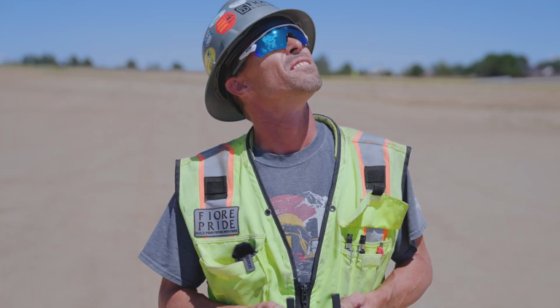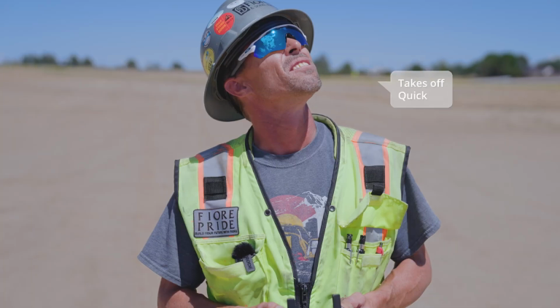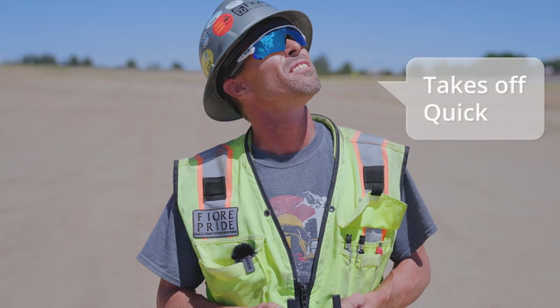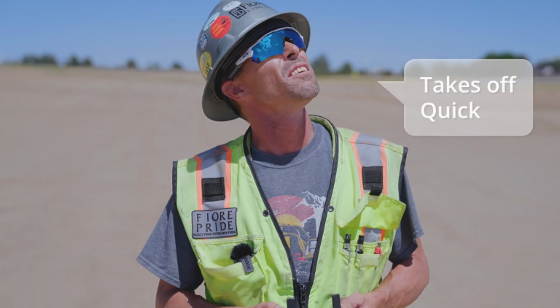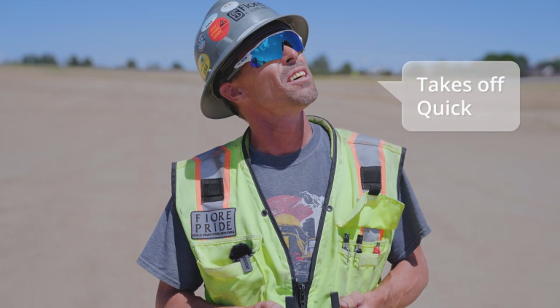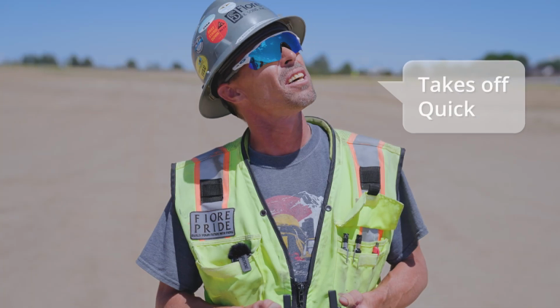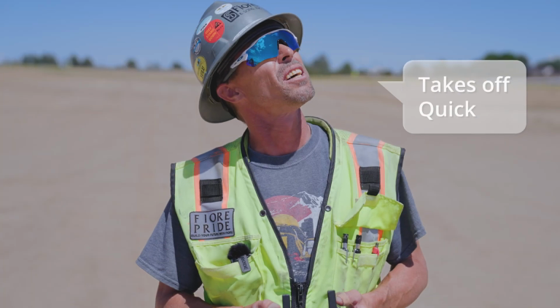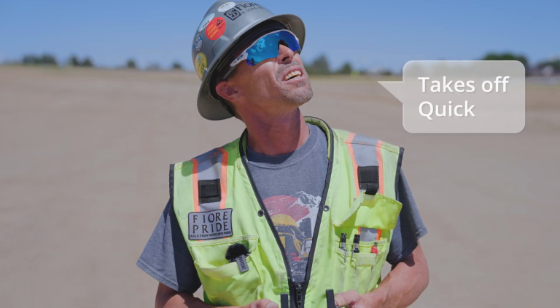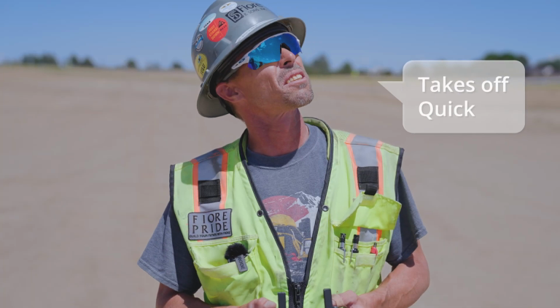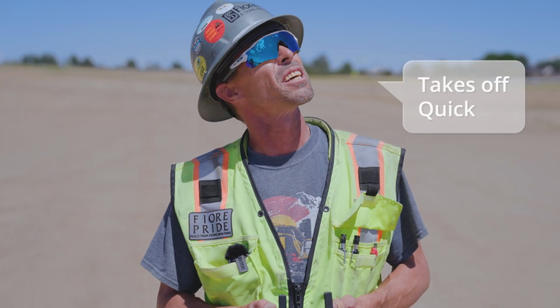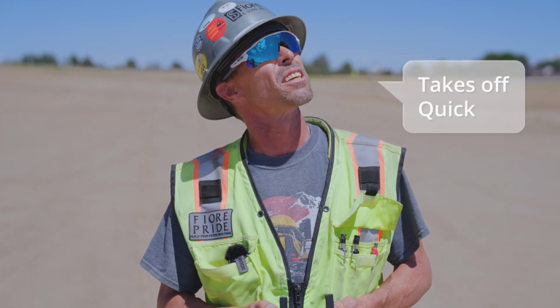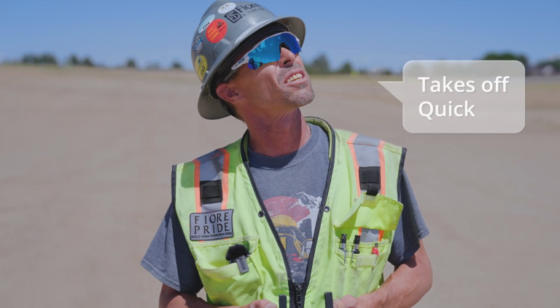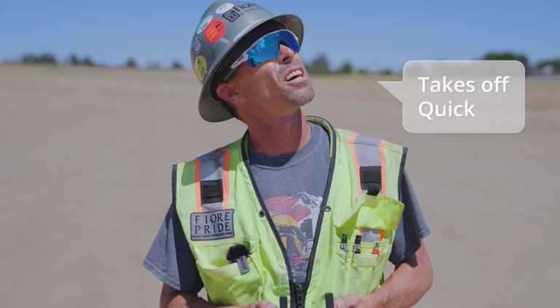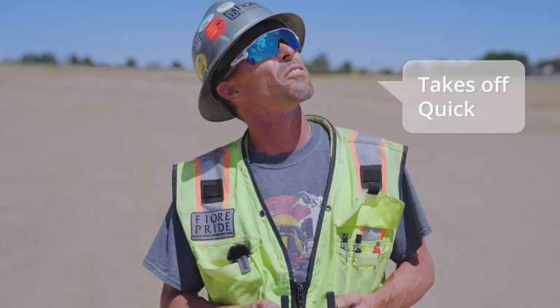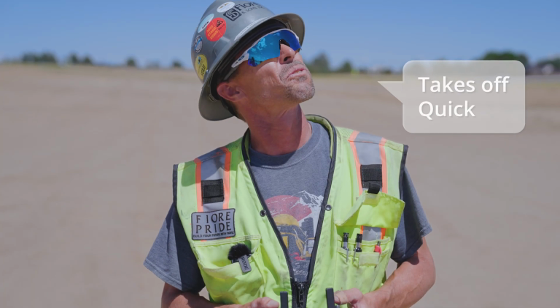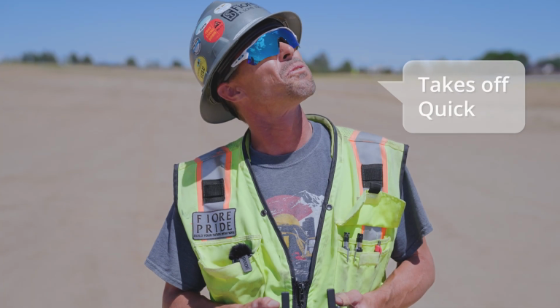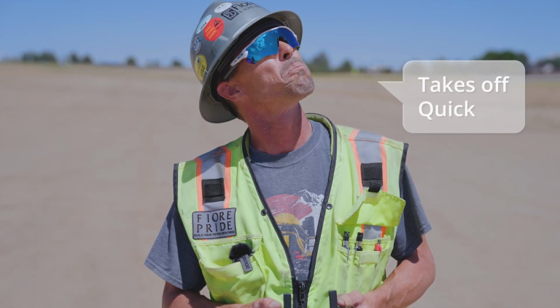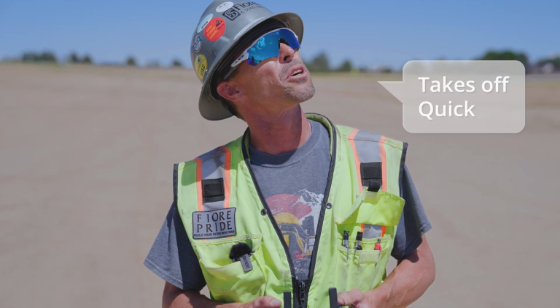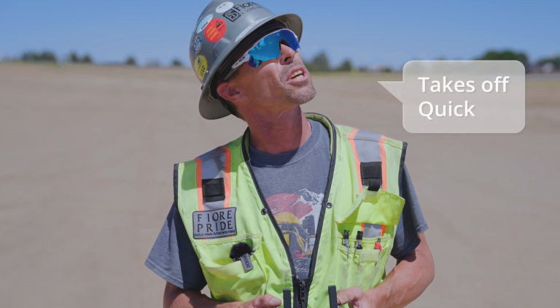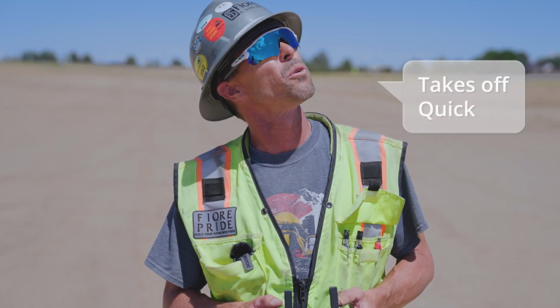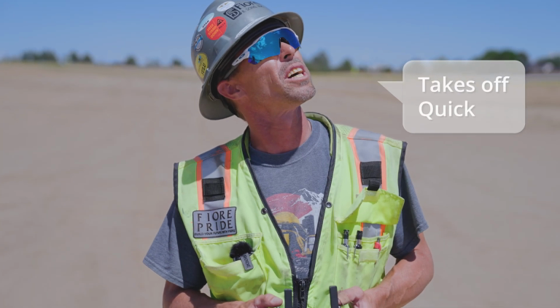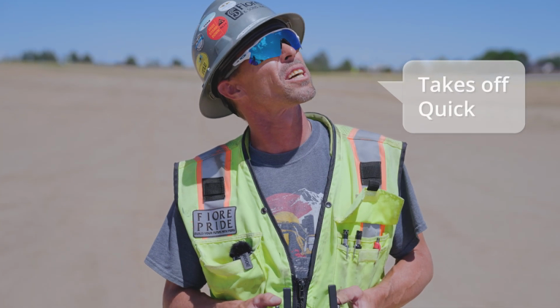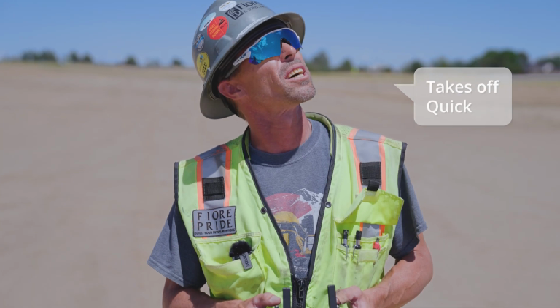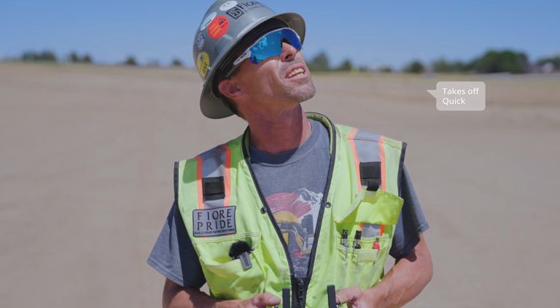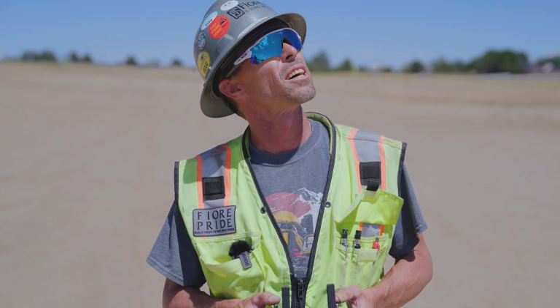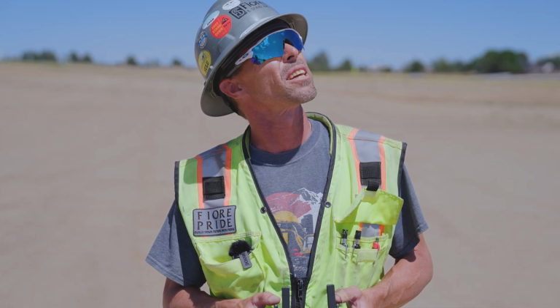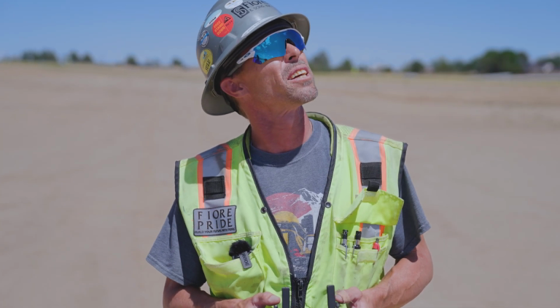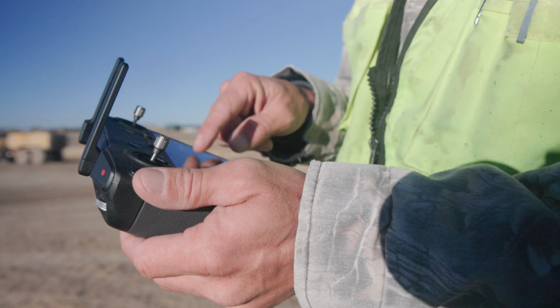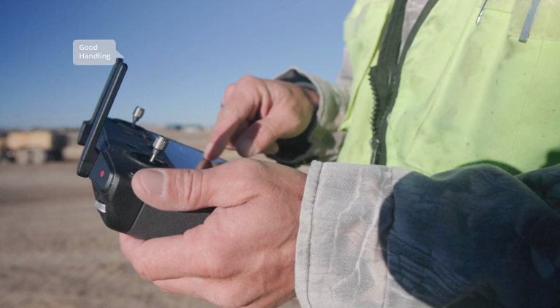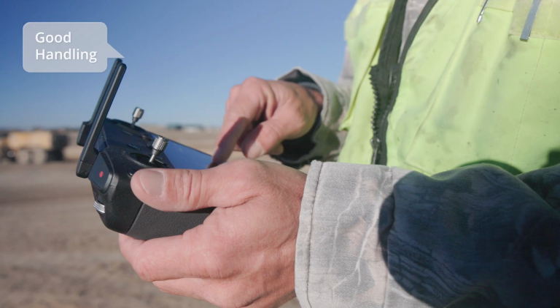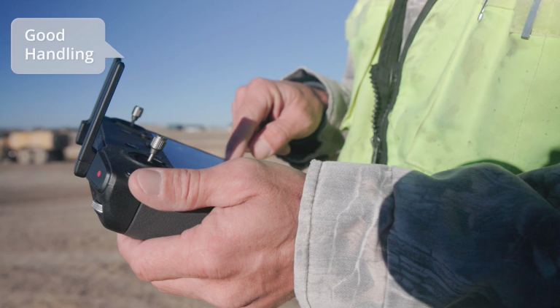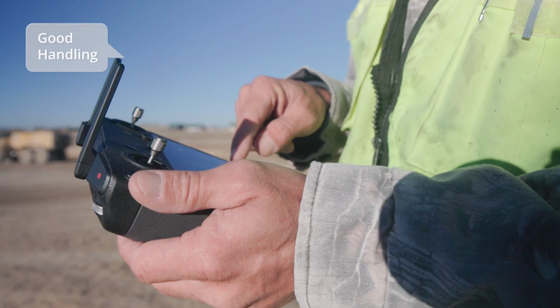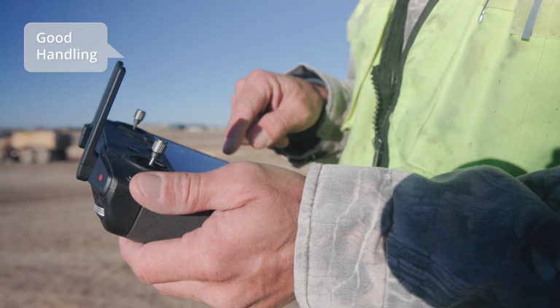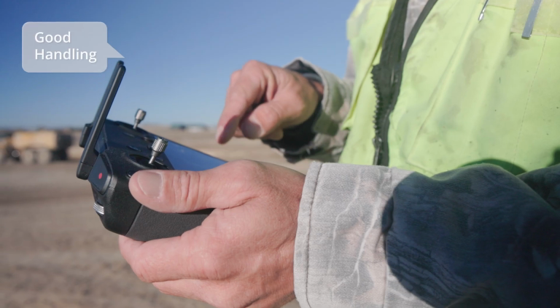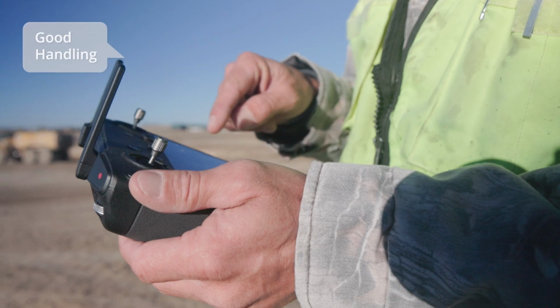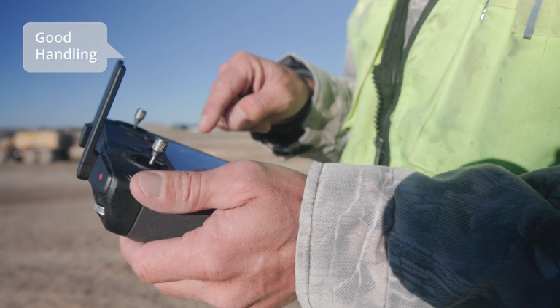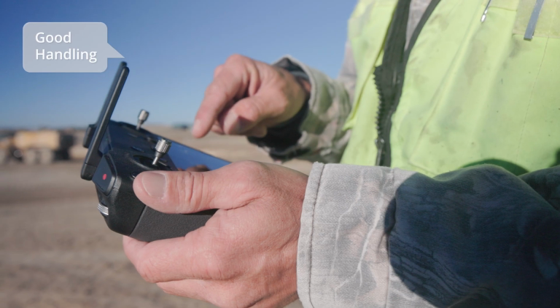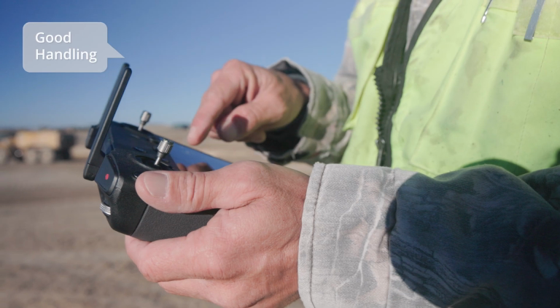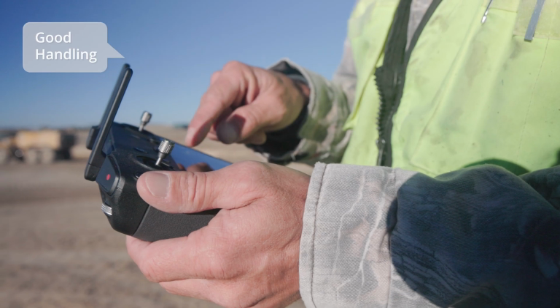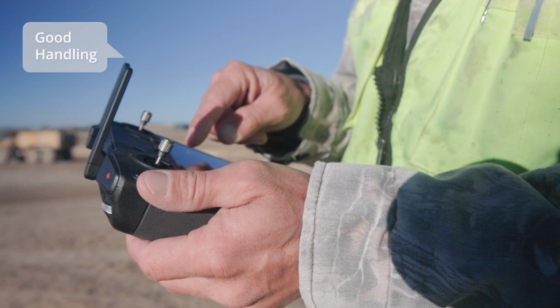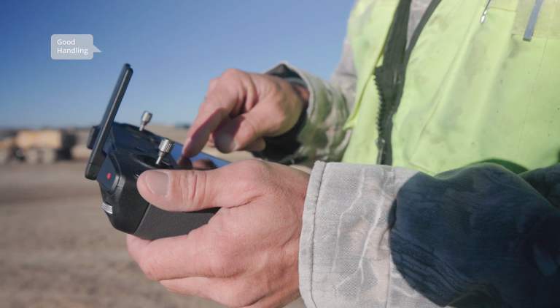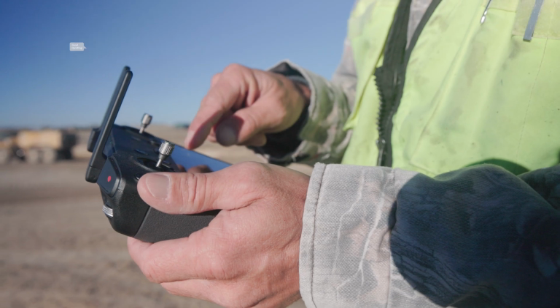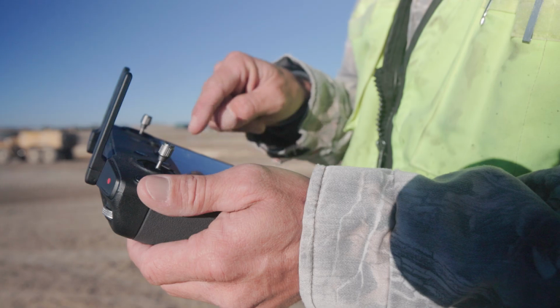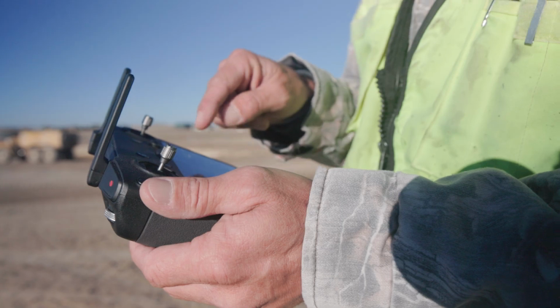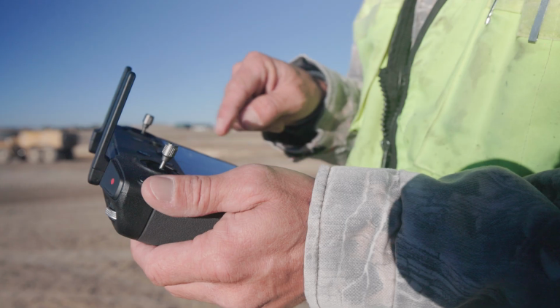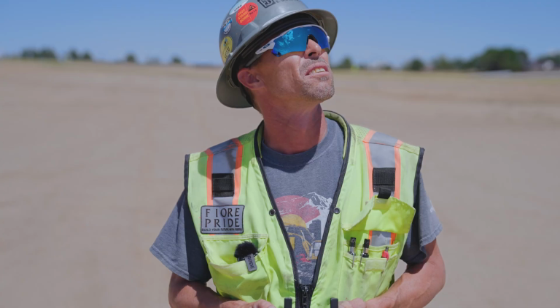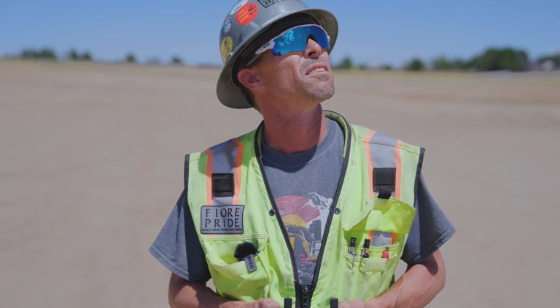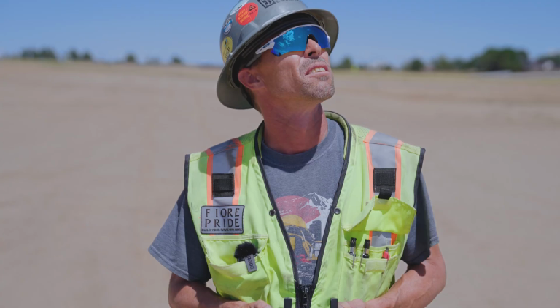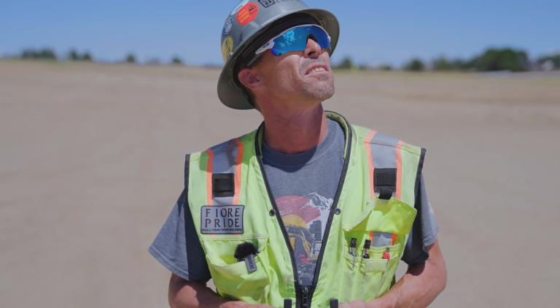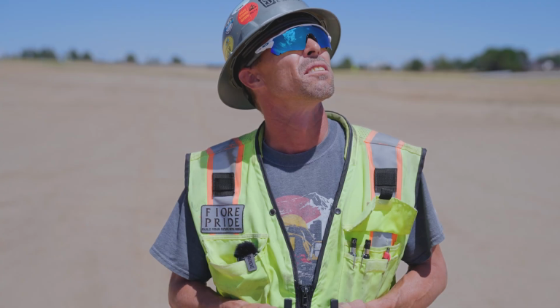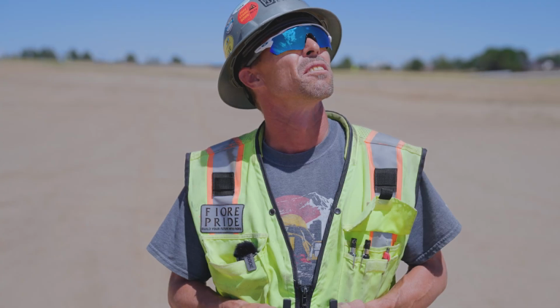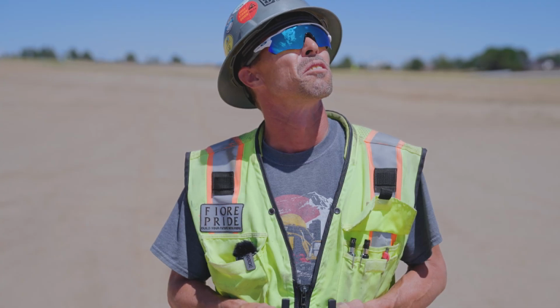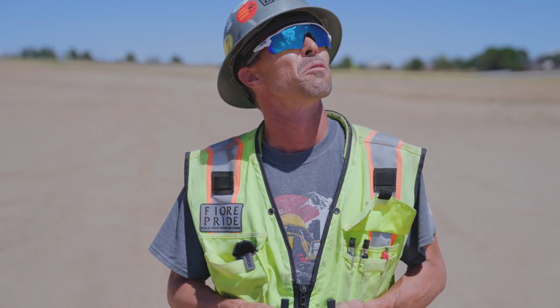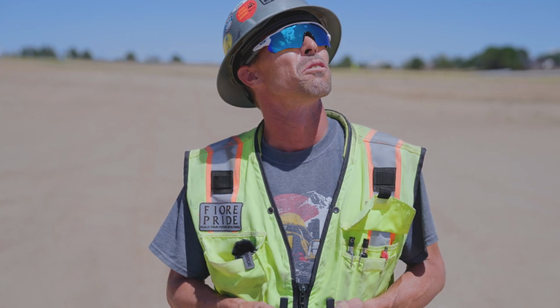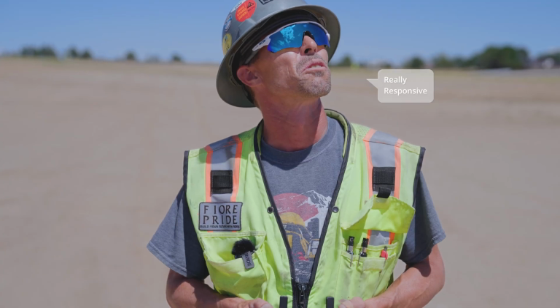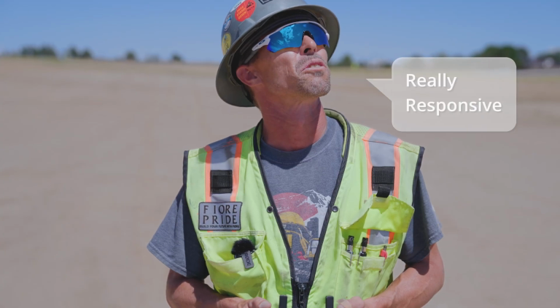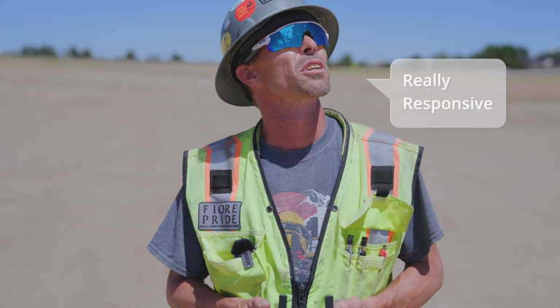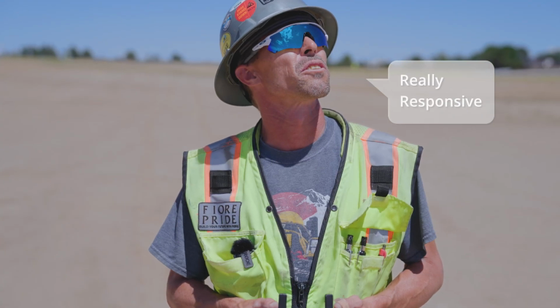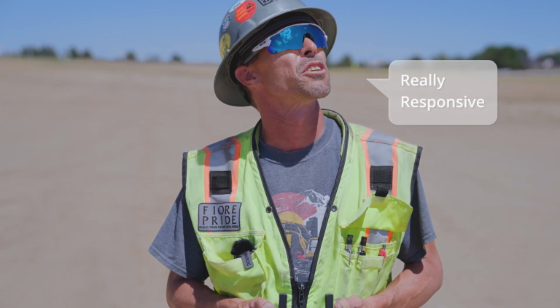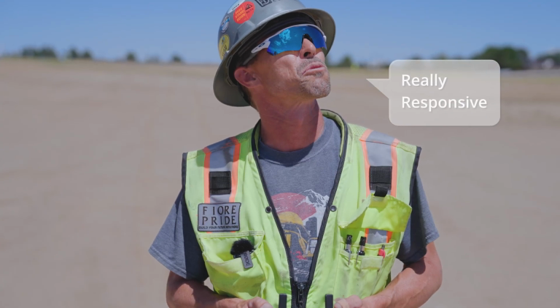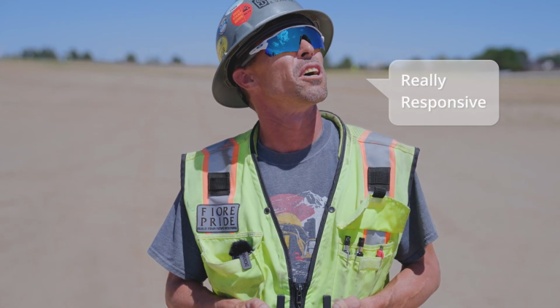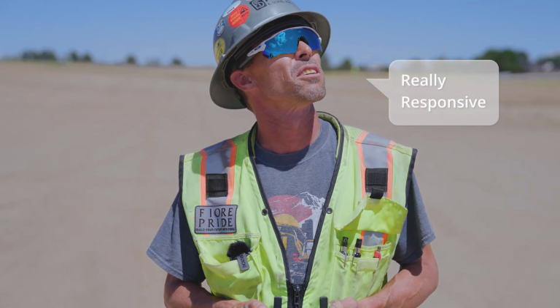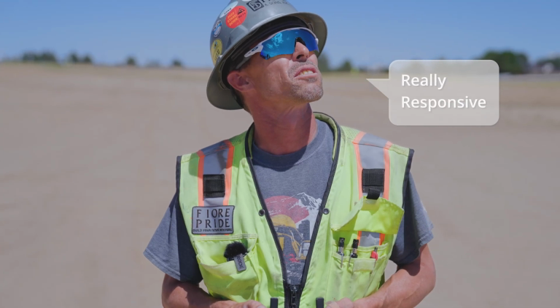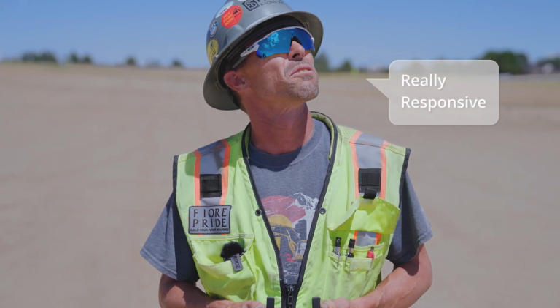Yeah, it takes off pretty quick. I like it — pretty good handling, really responsive.